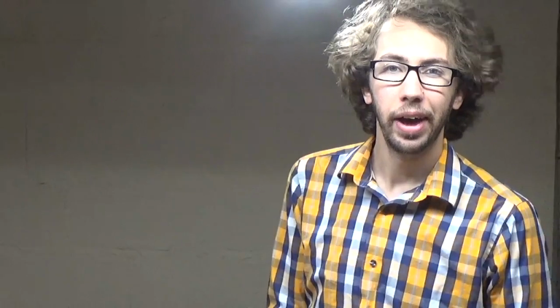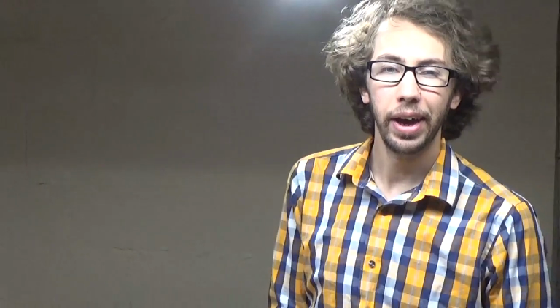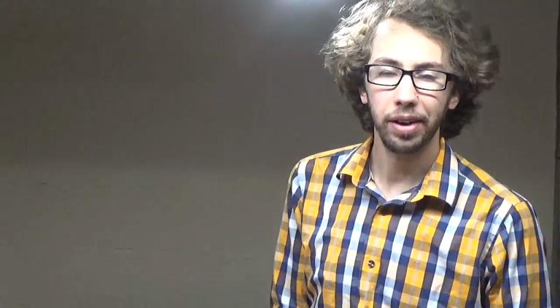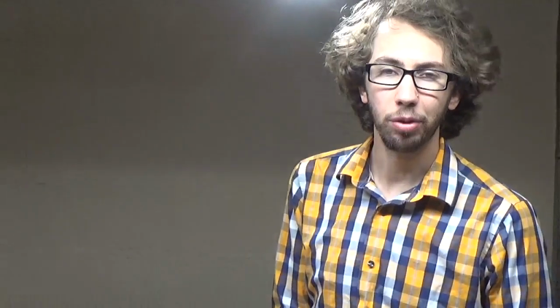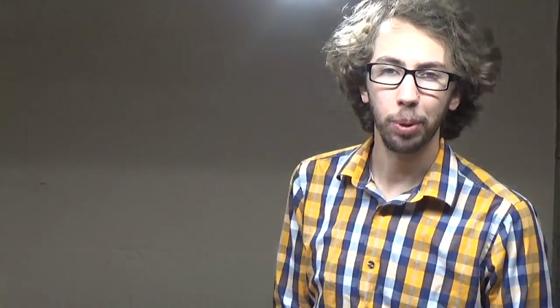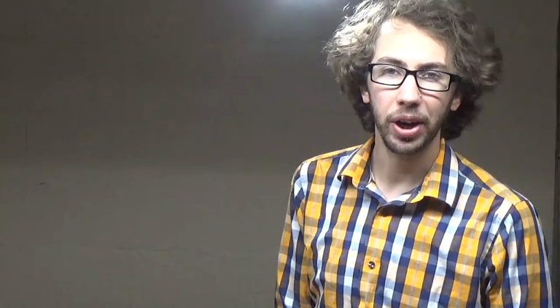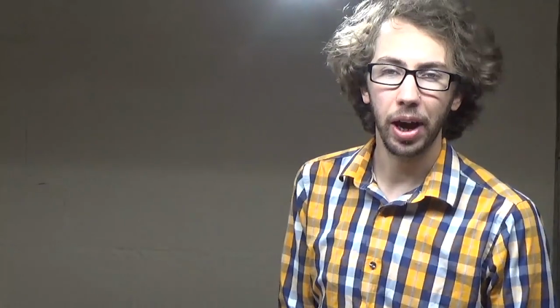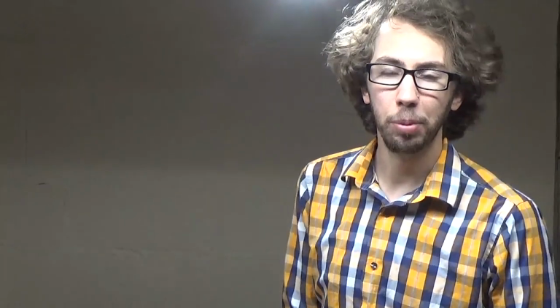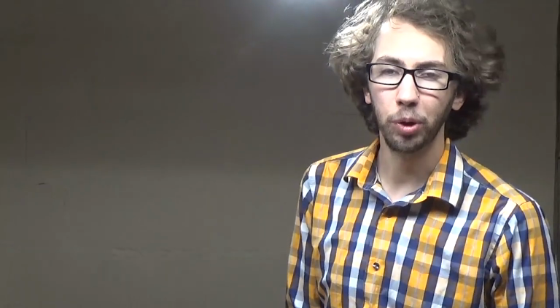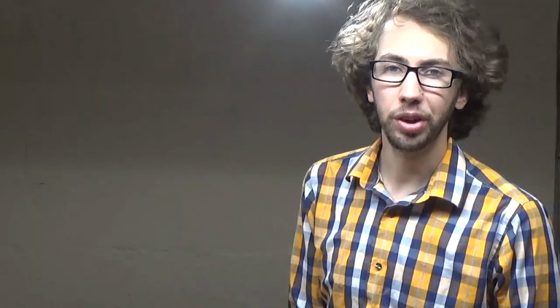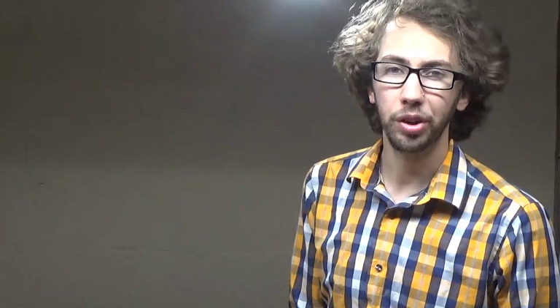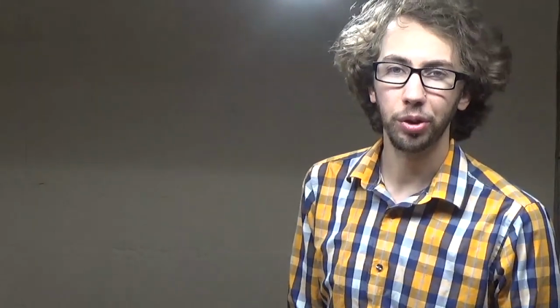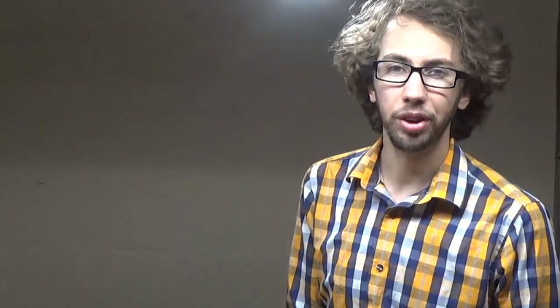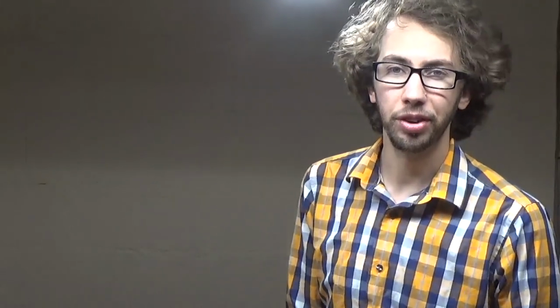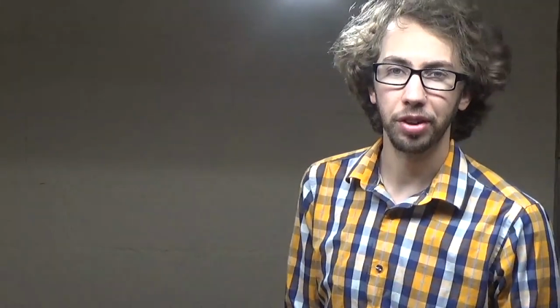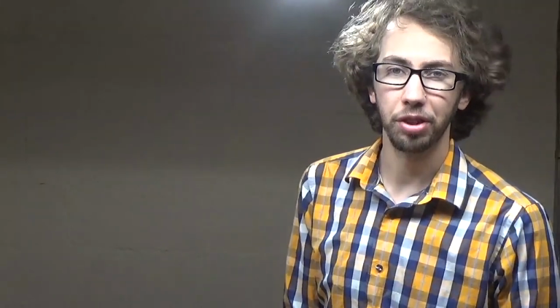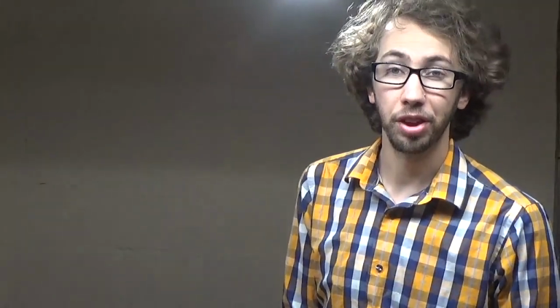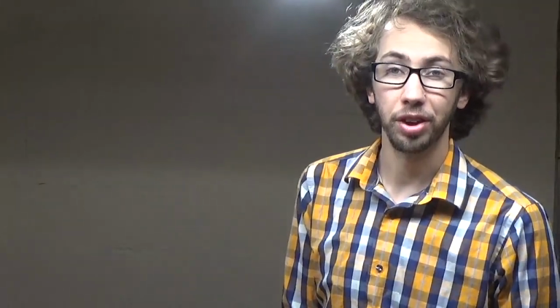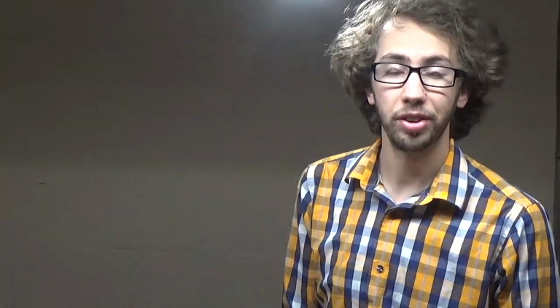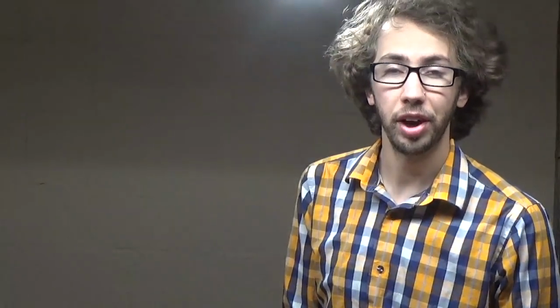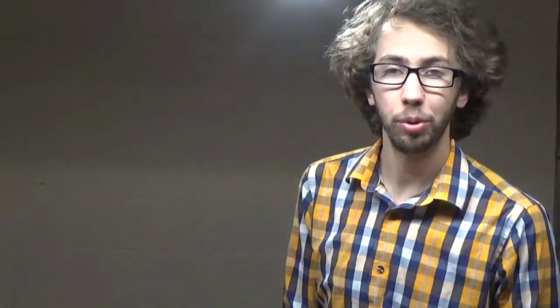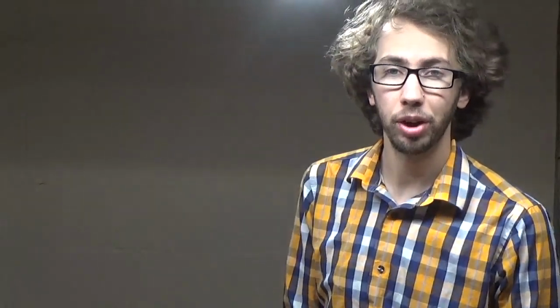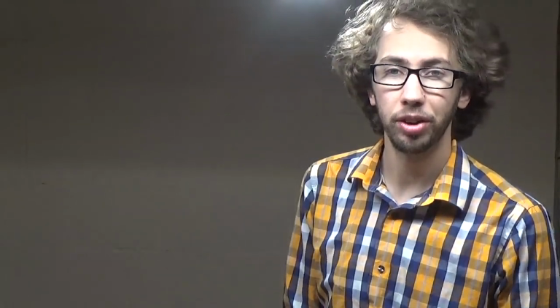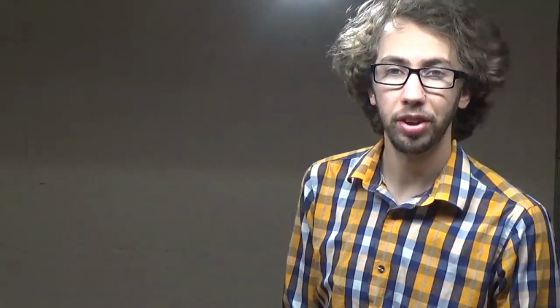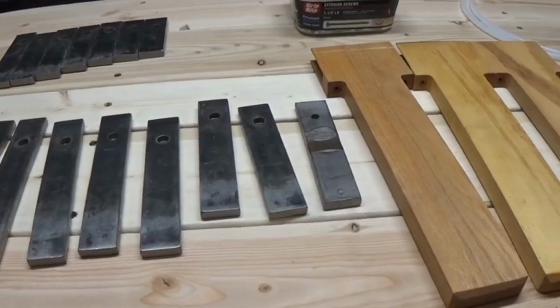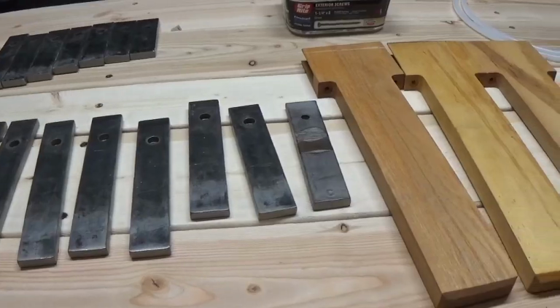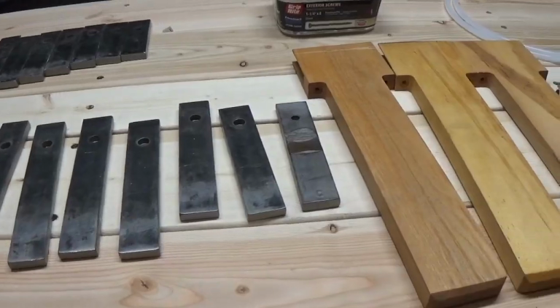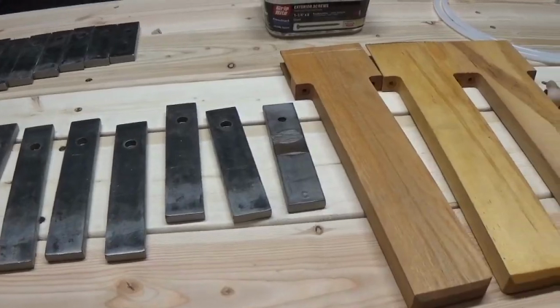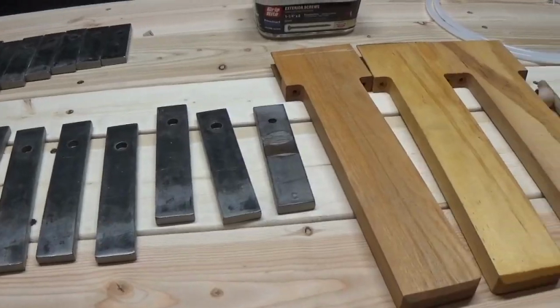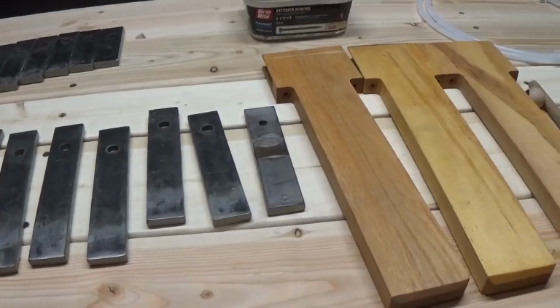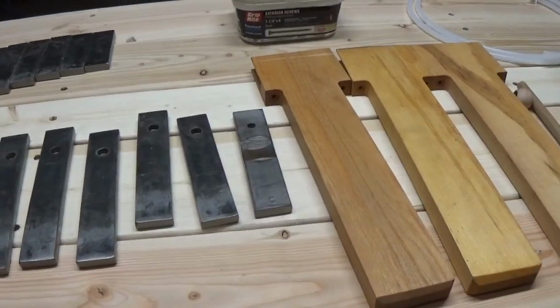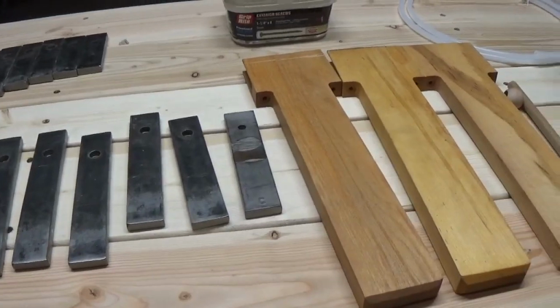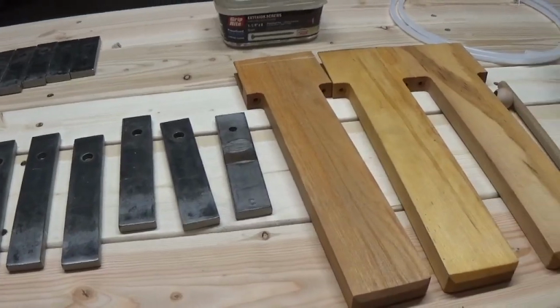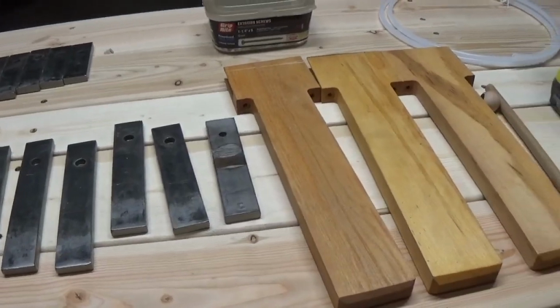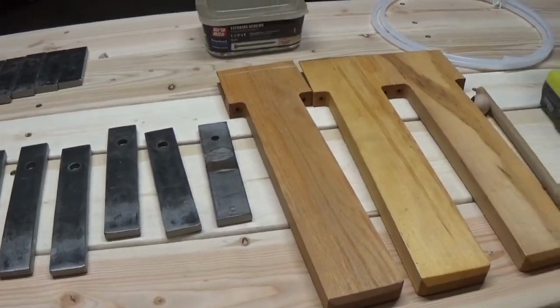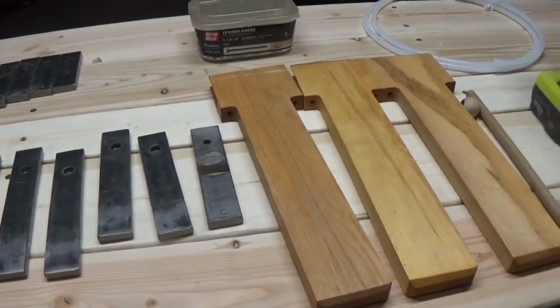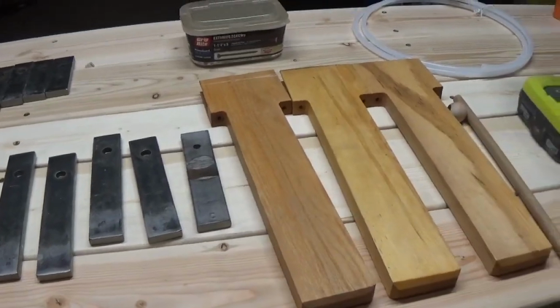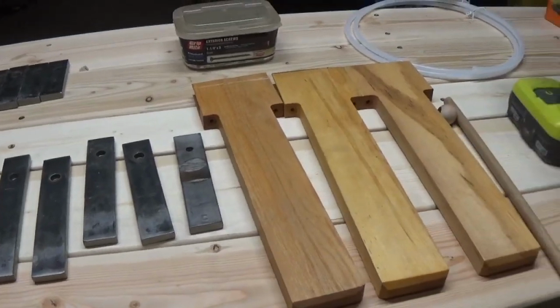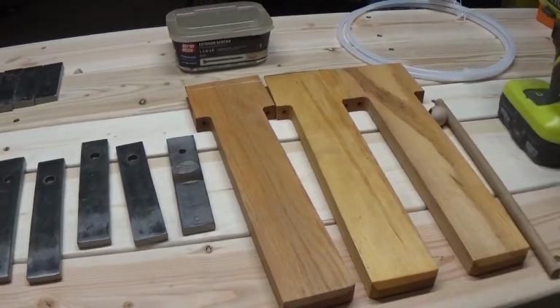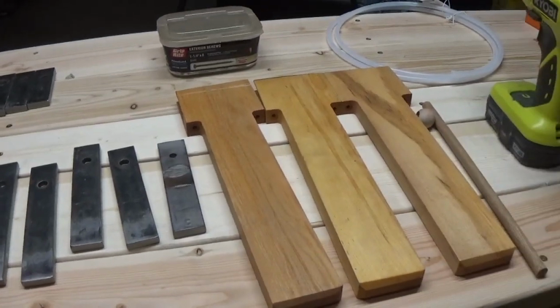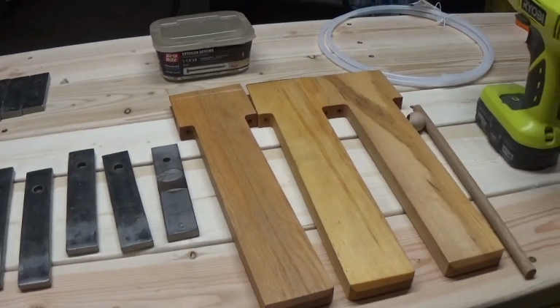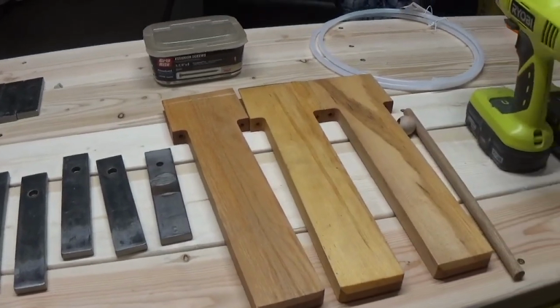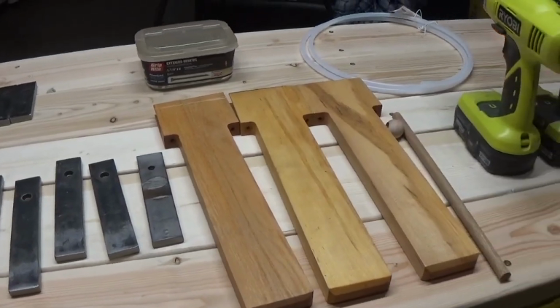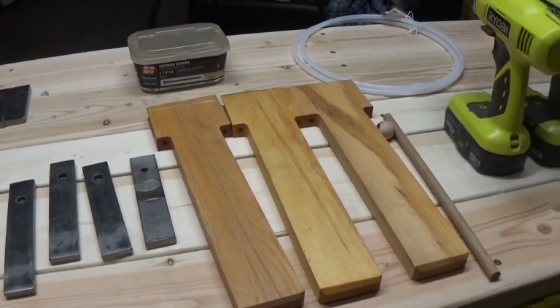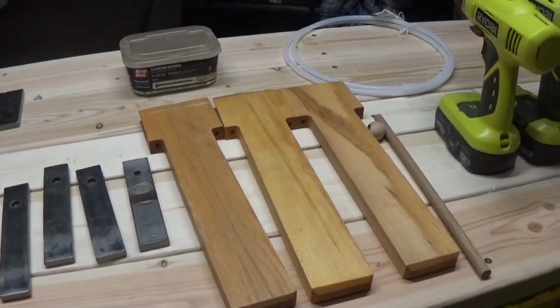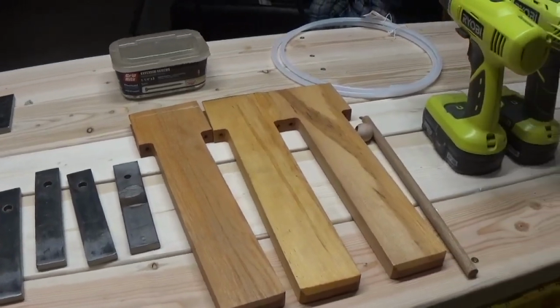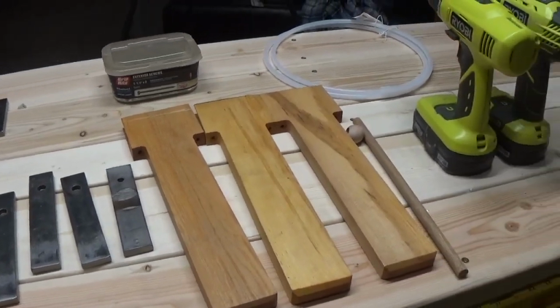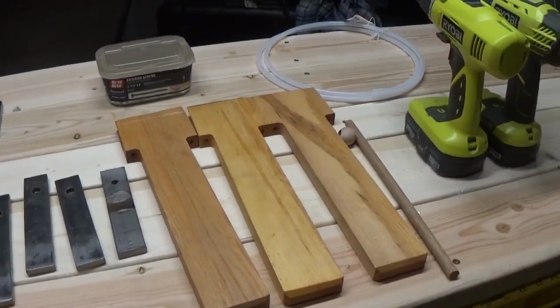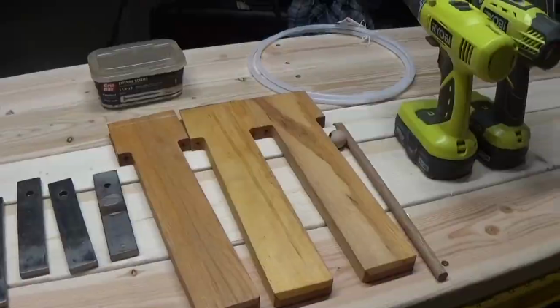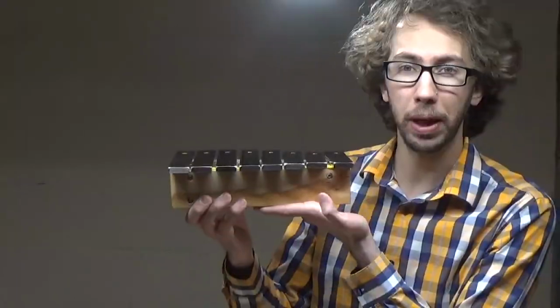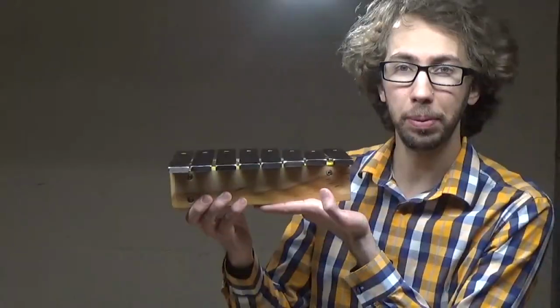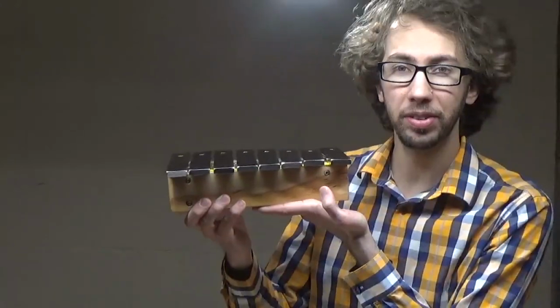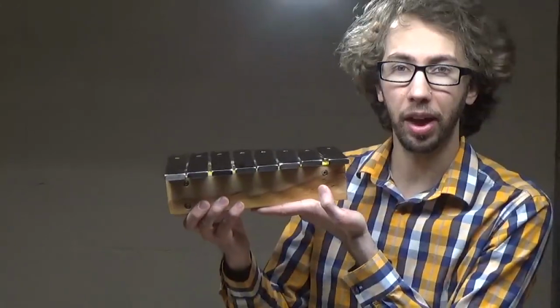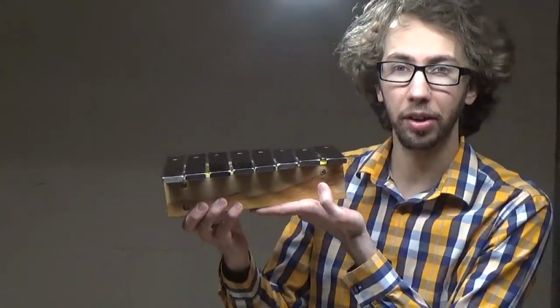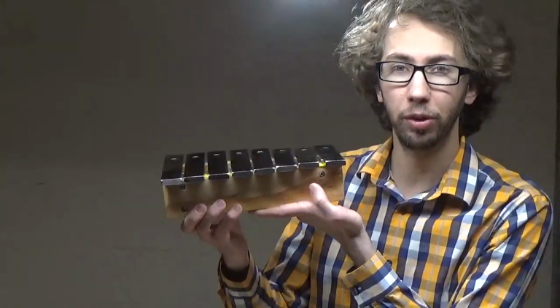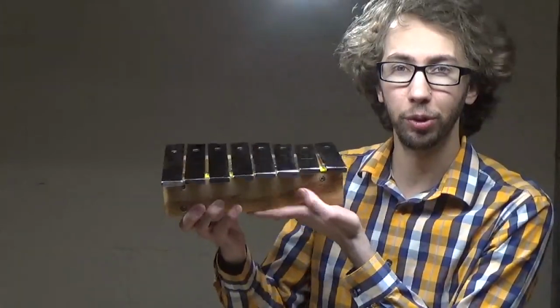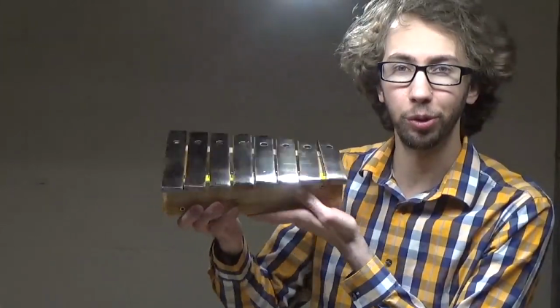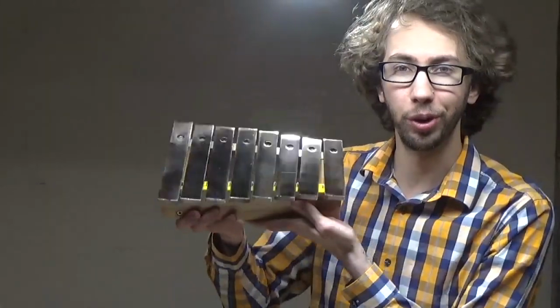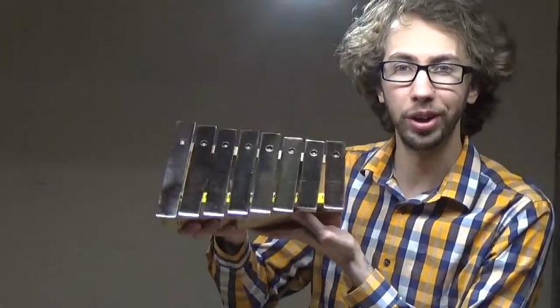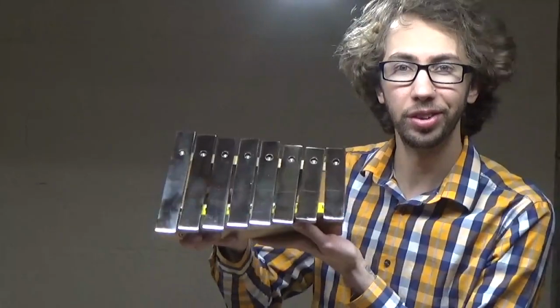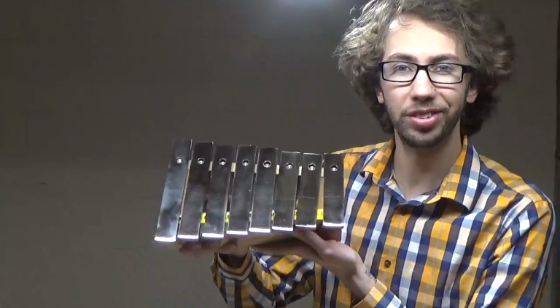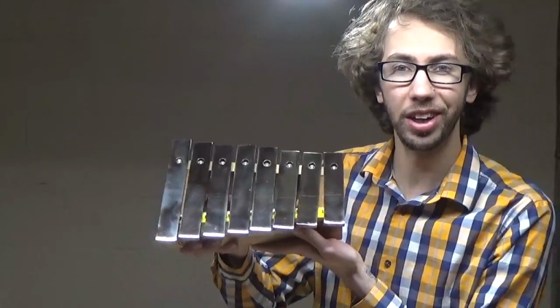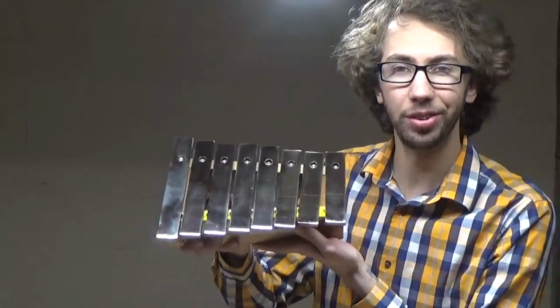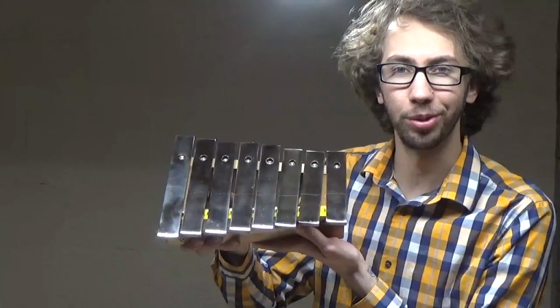Hey everybody, I'm Oakley at Oakley Does Everything, and today we're going to take these materials and turn them into this baby xylophone toy. Stay tuned.